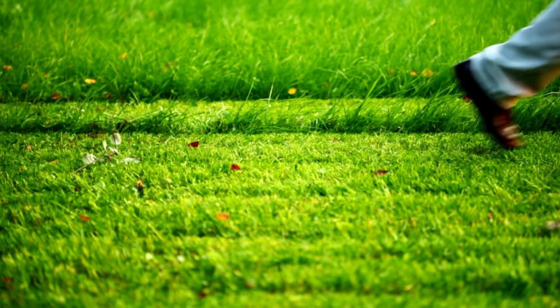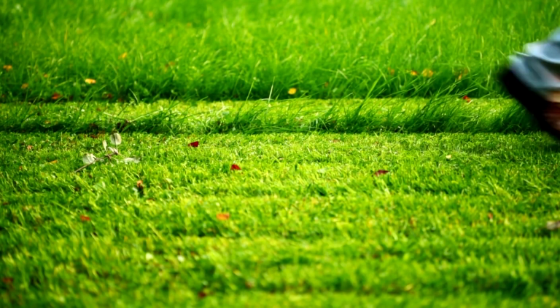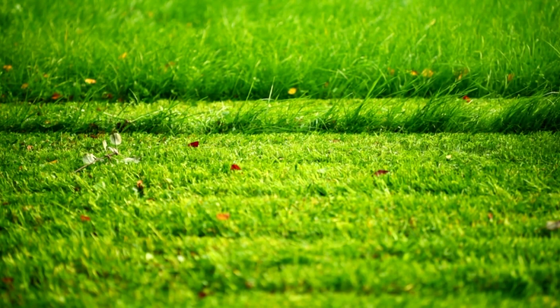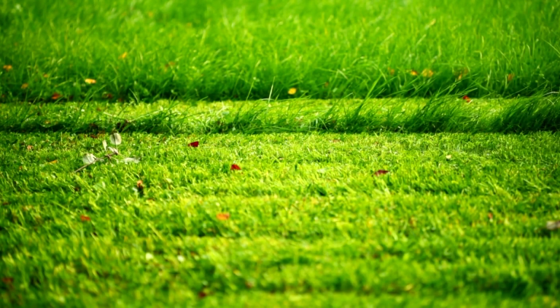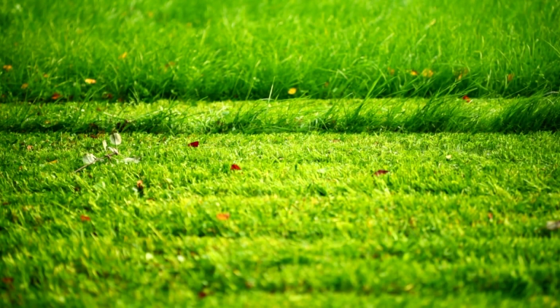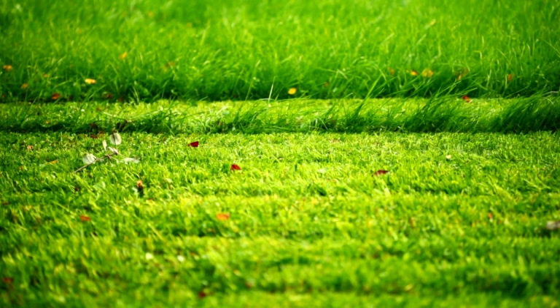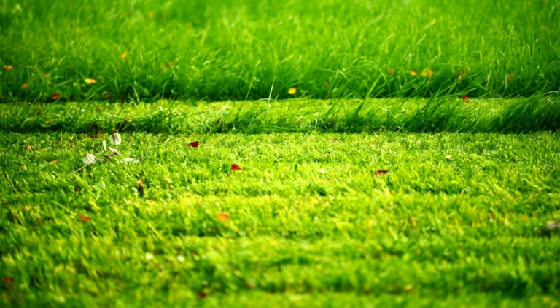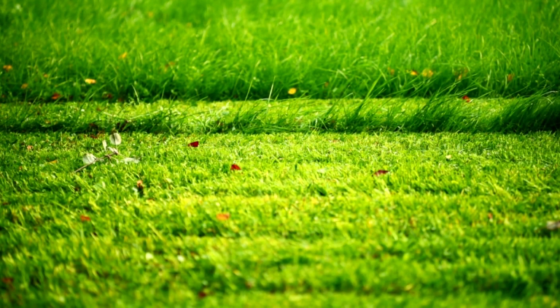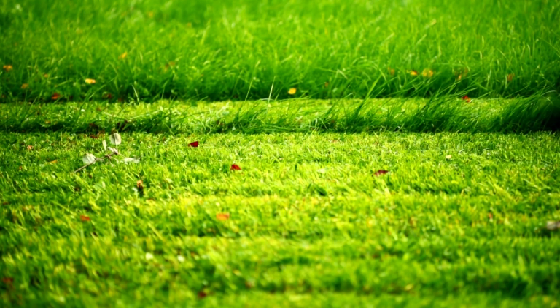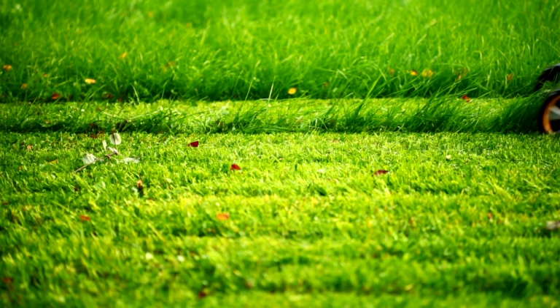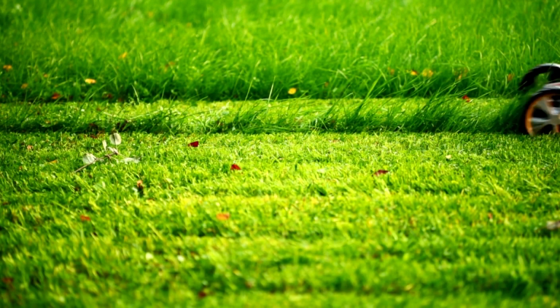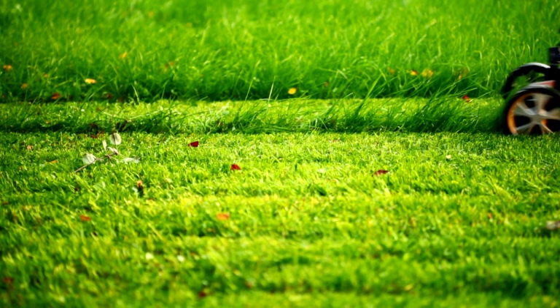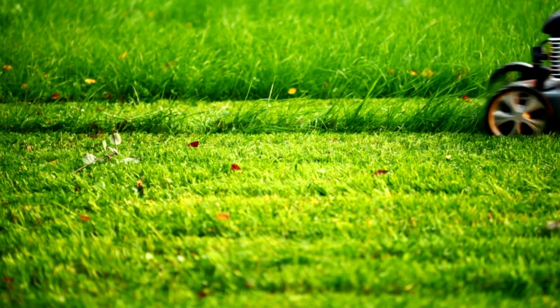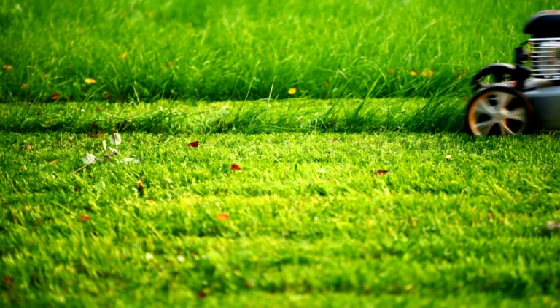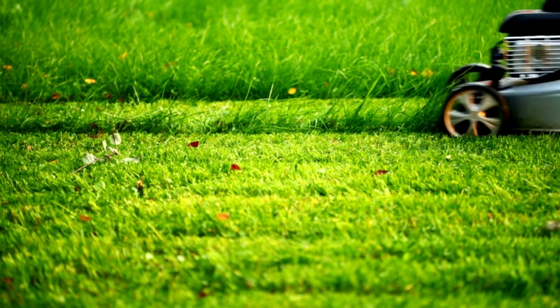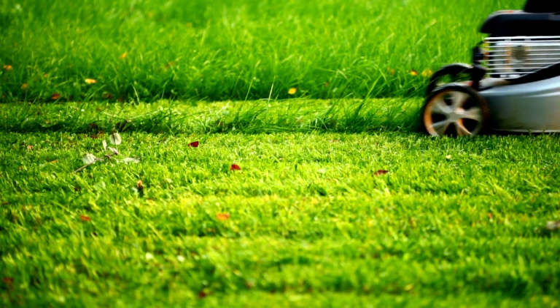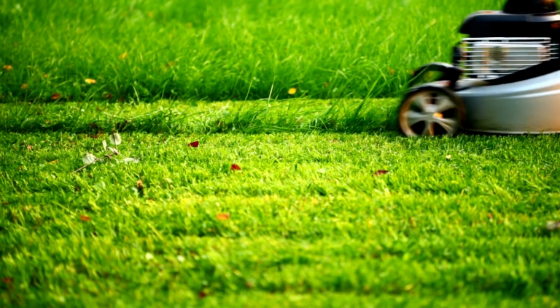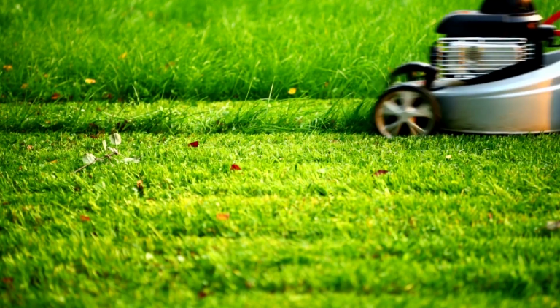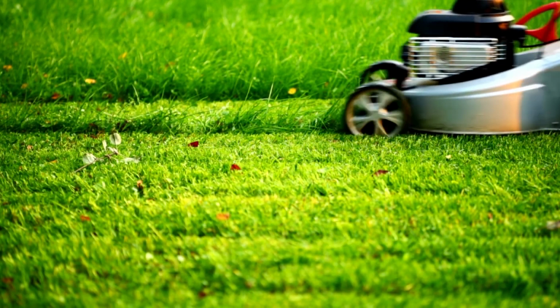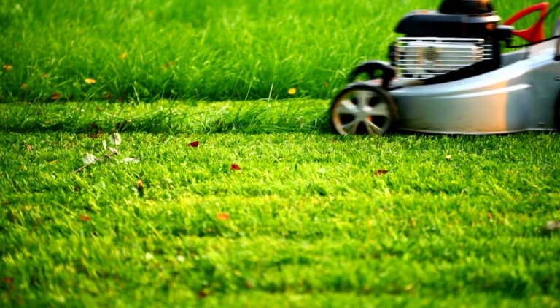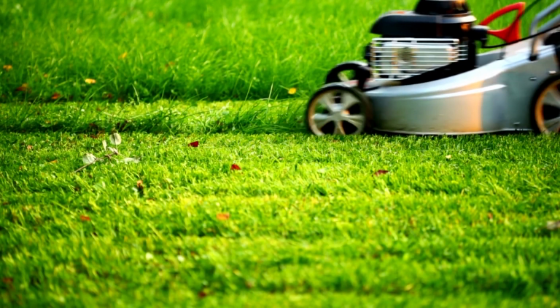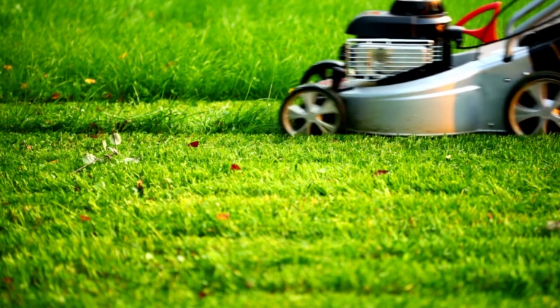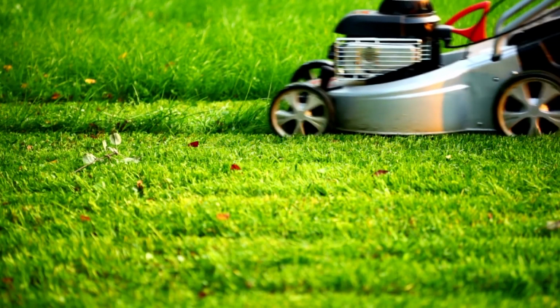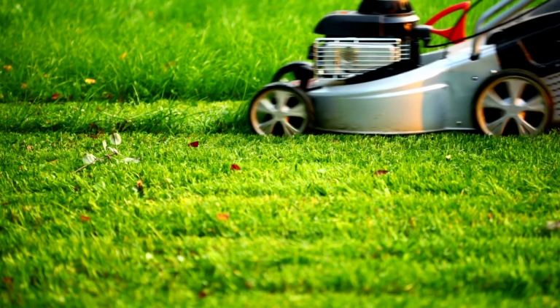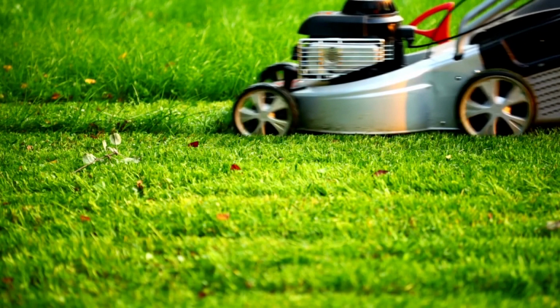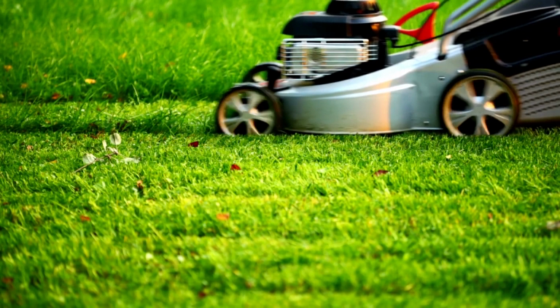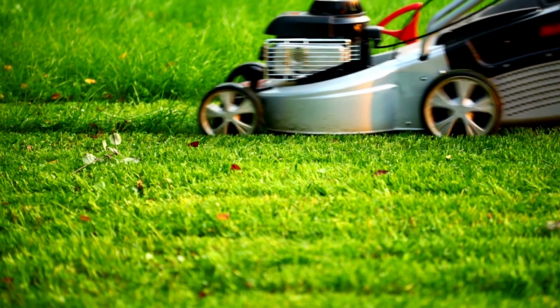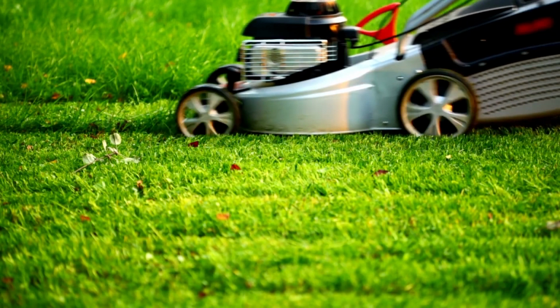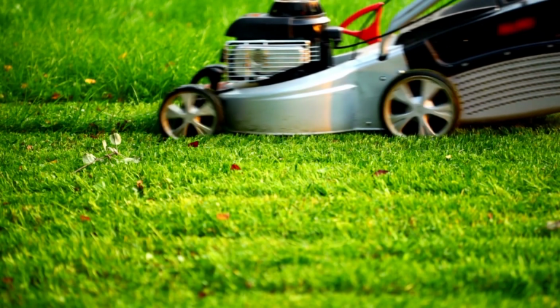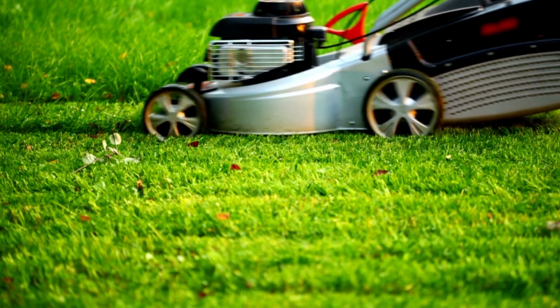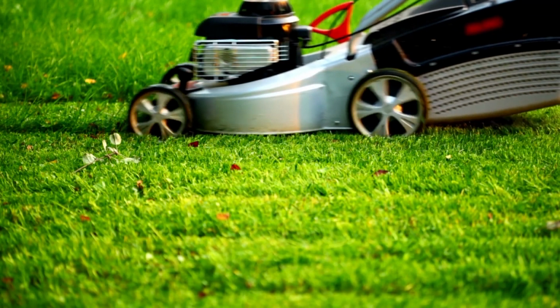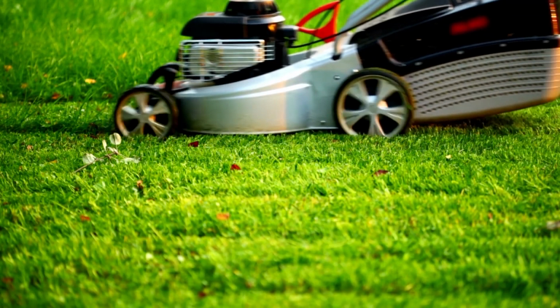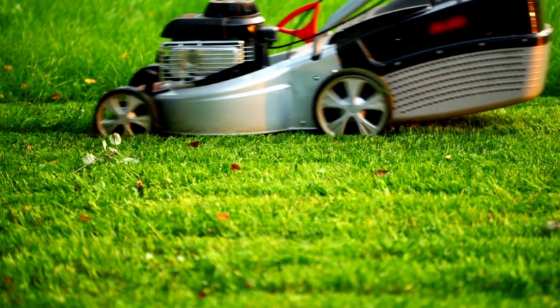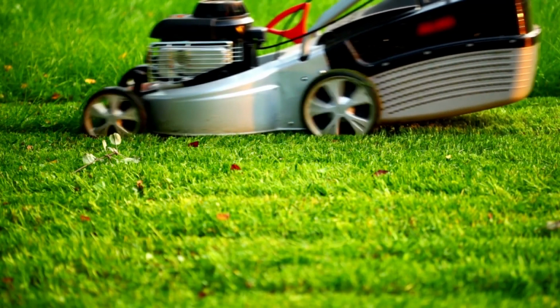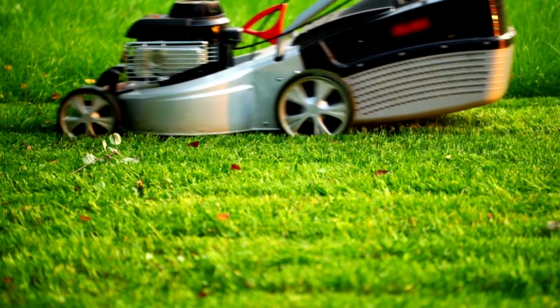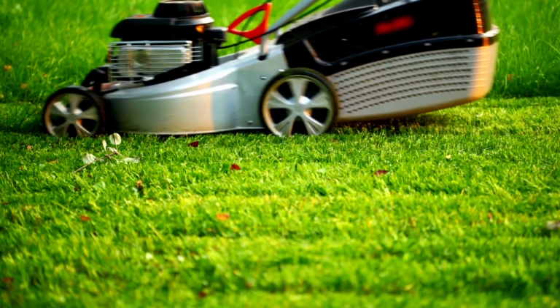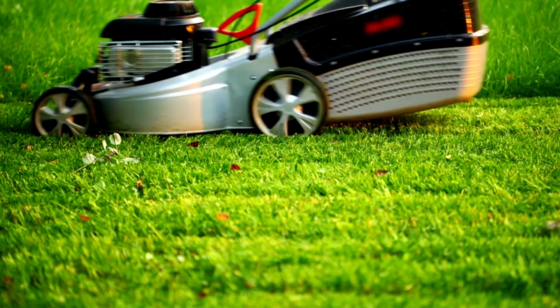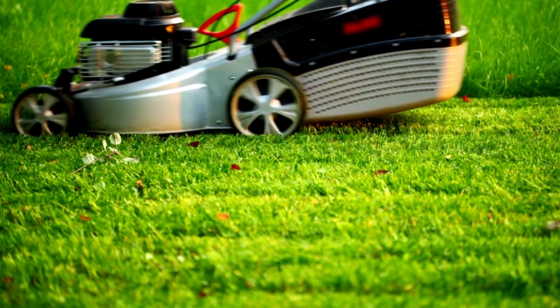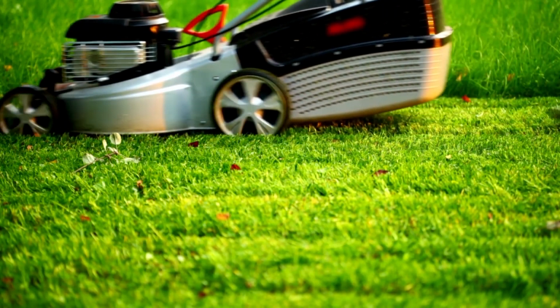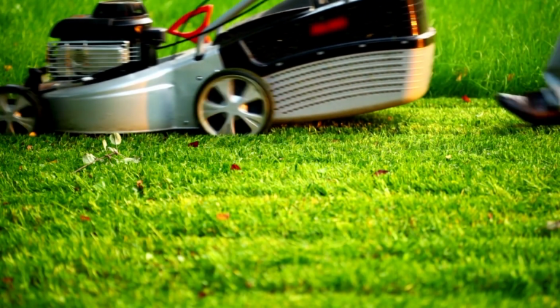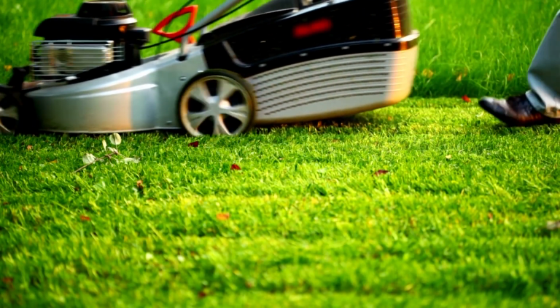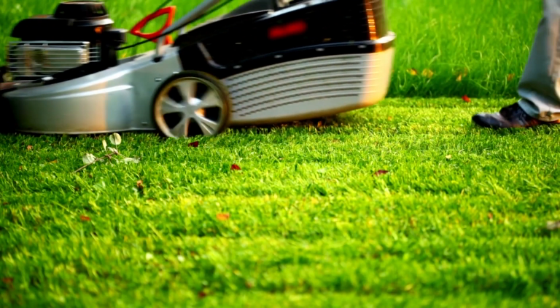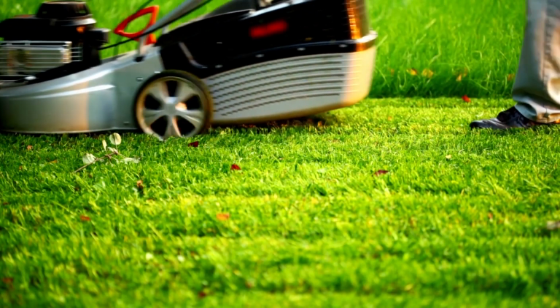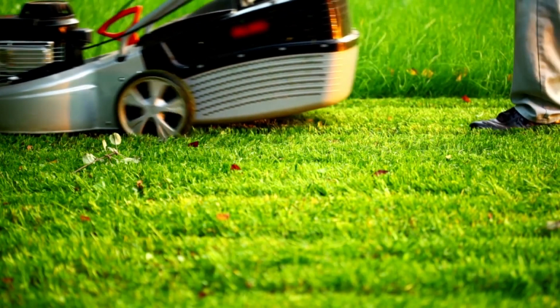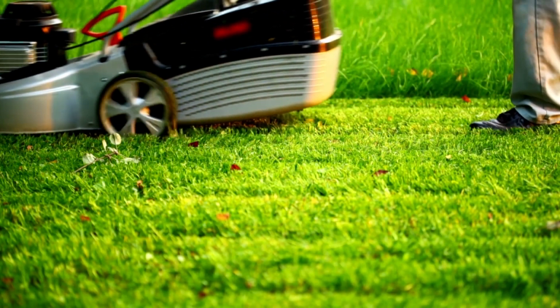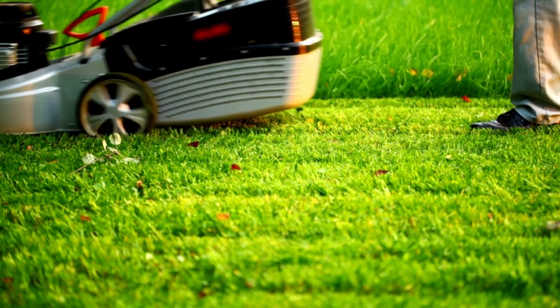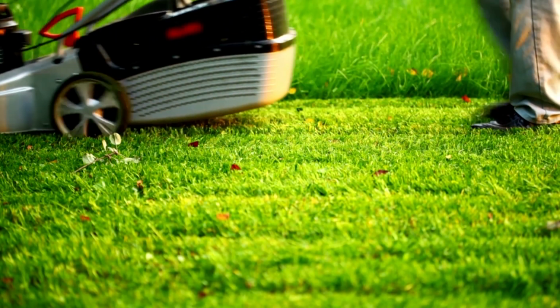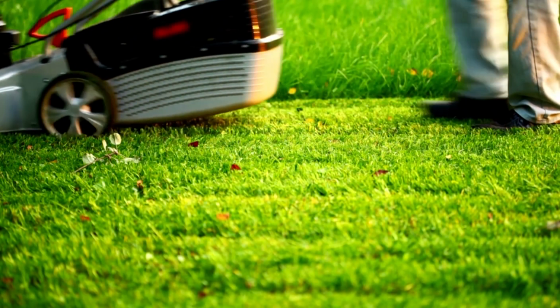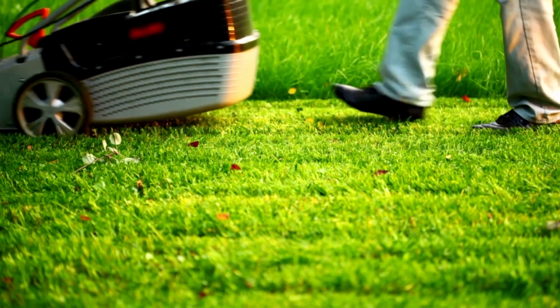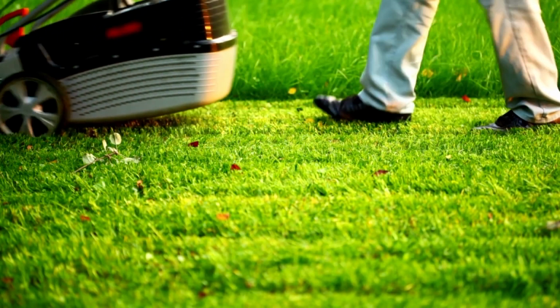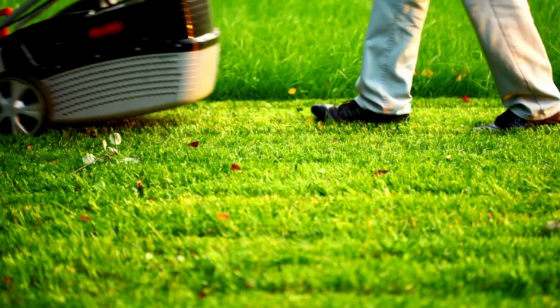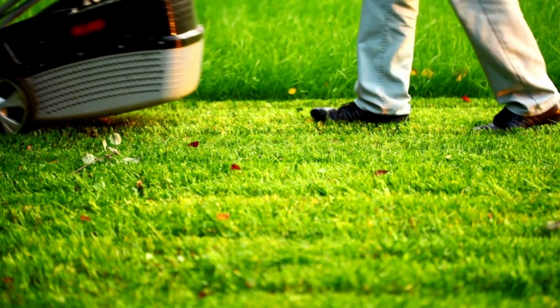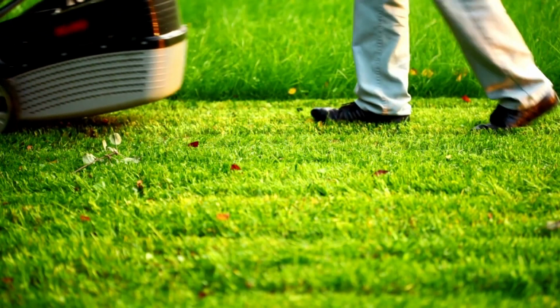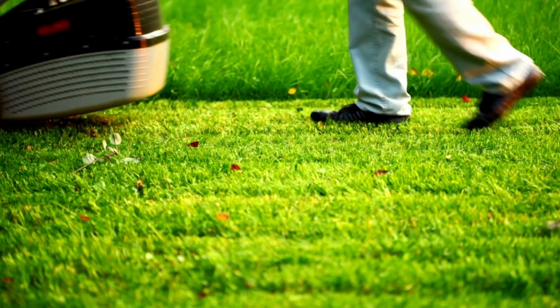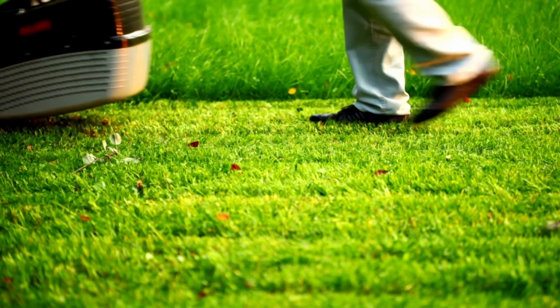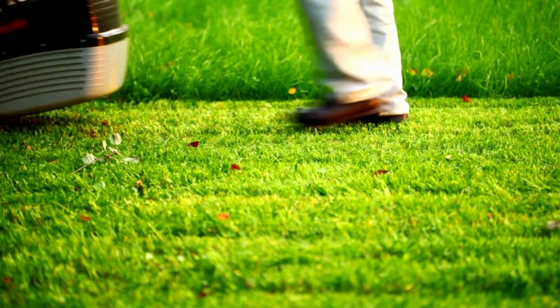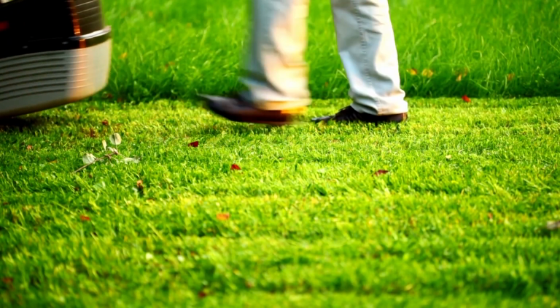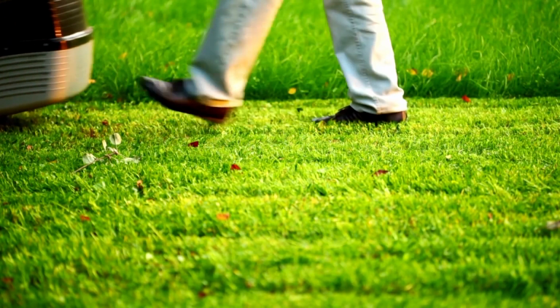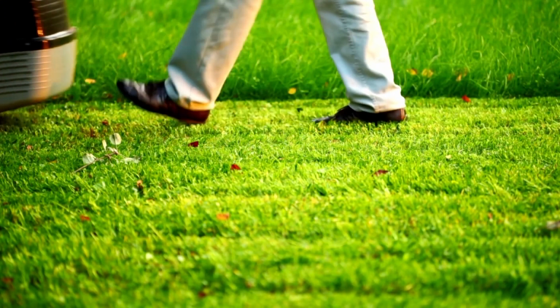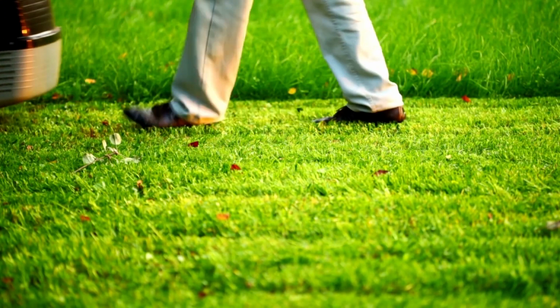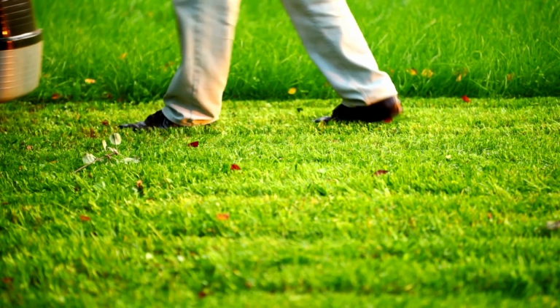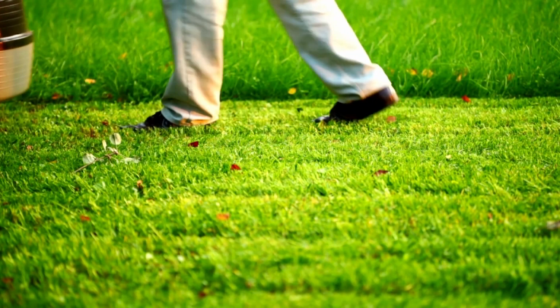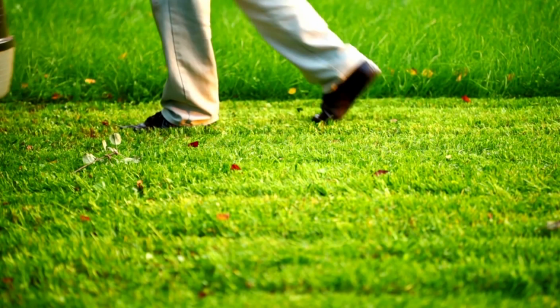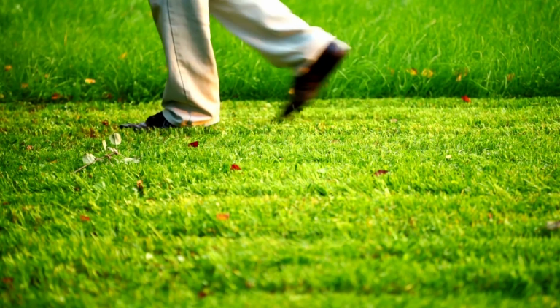There are three common mowing errors: leaving the grass too long, cutting it too short, and using an inferior quality of mower.